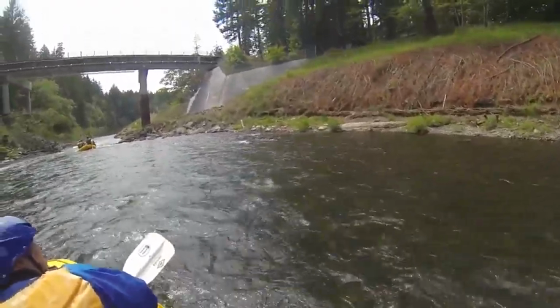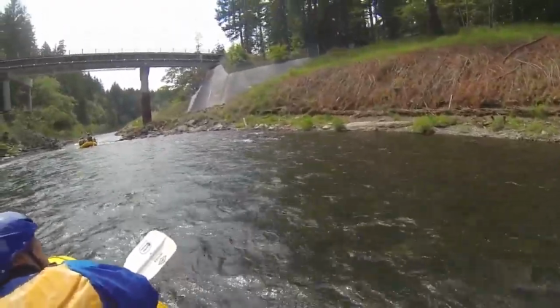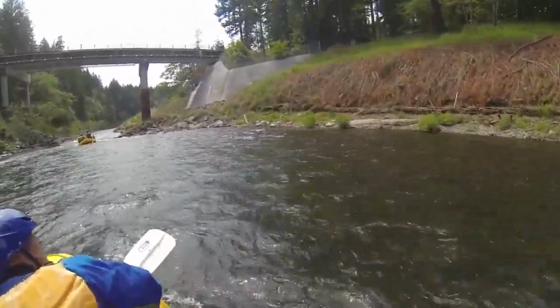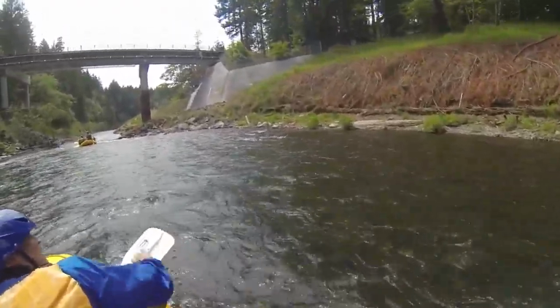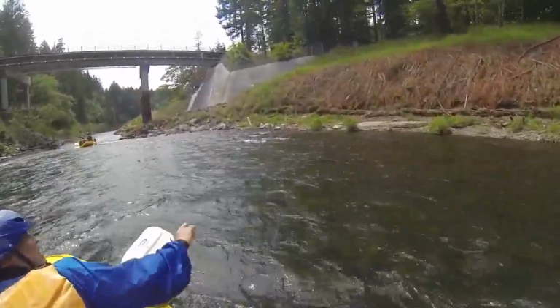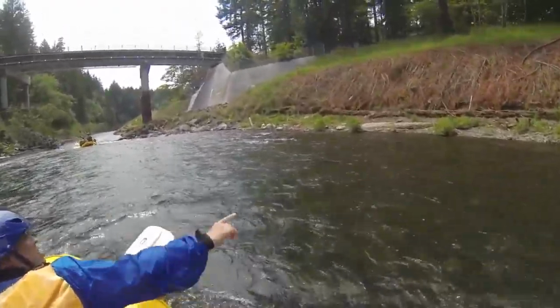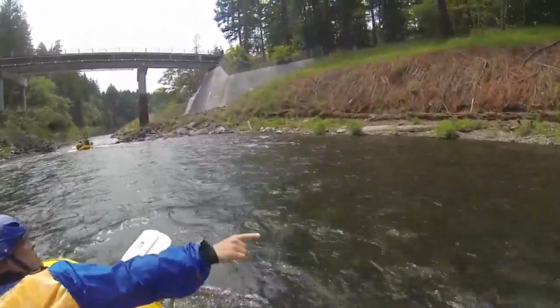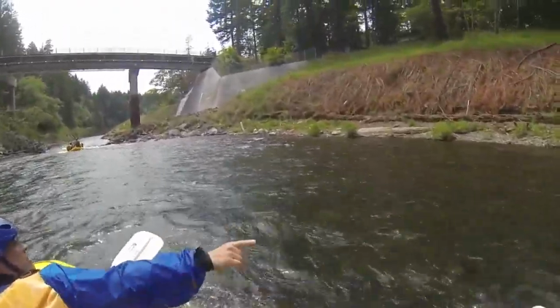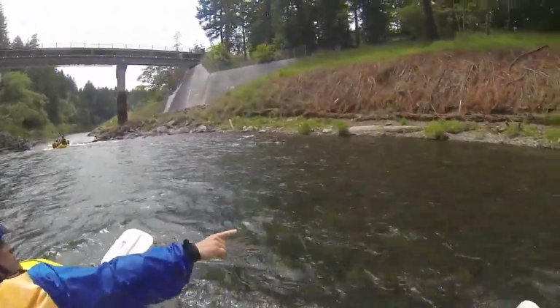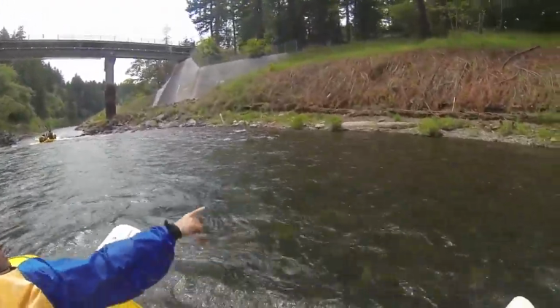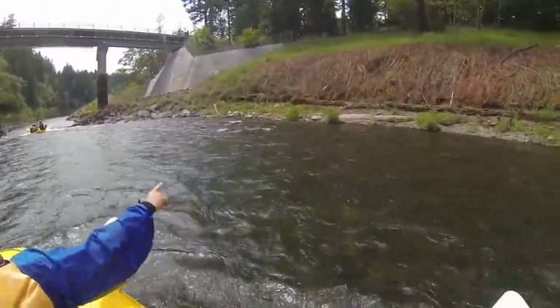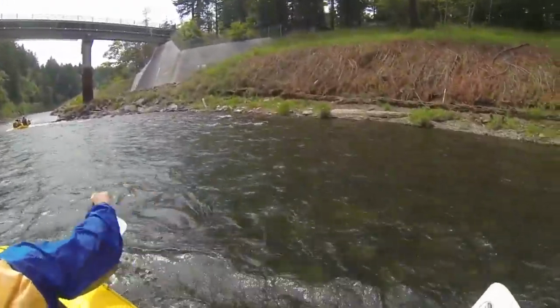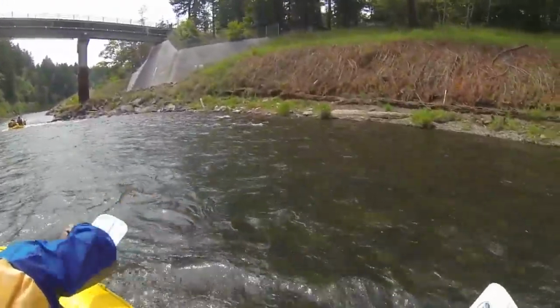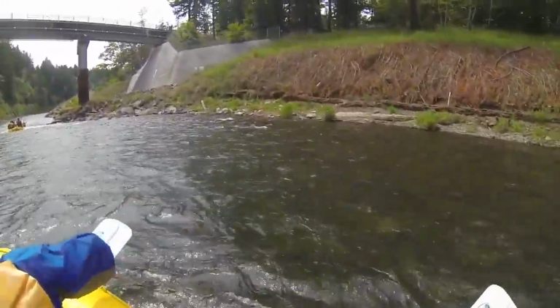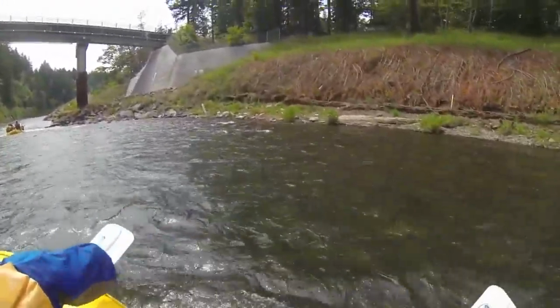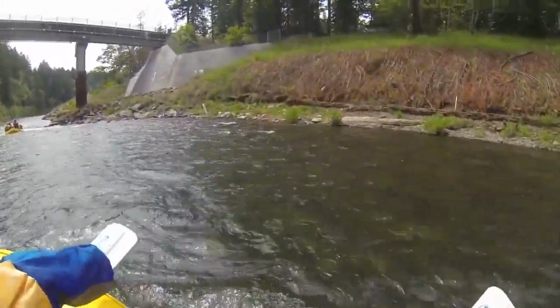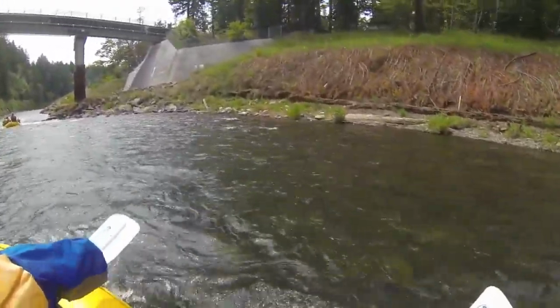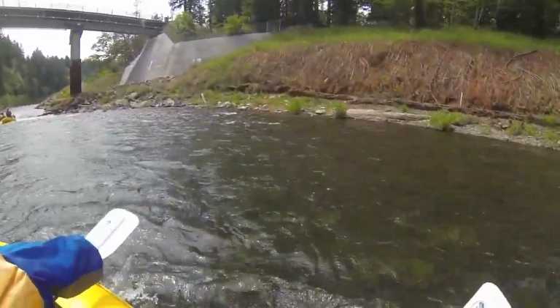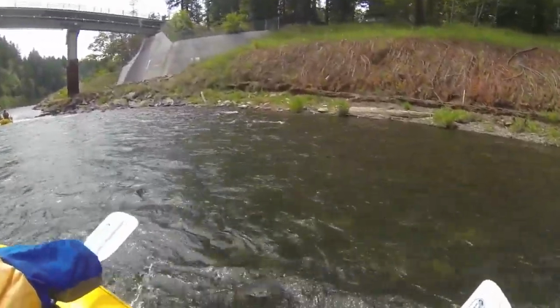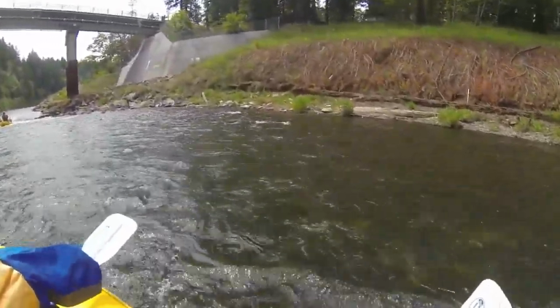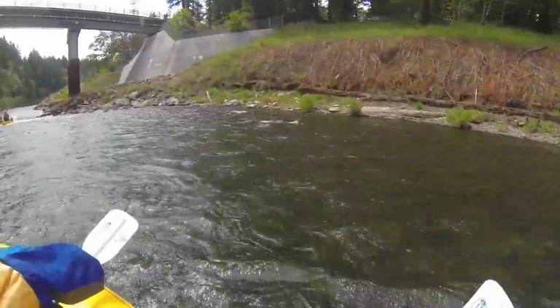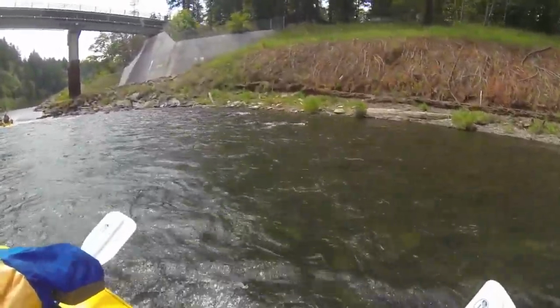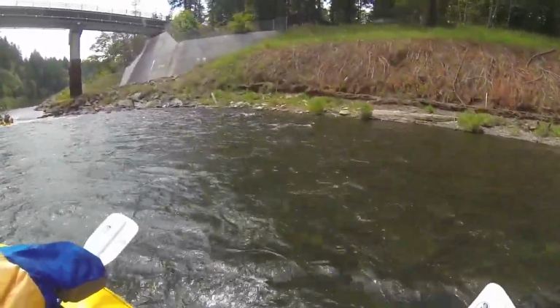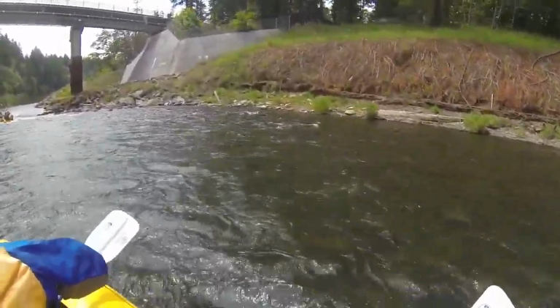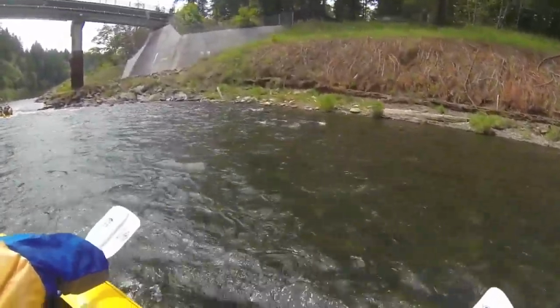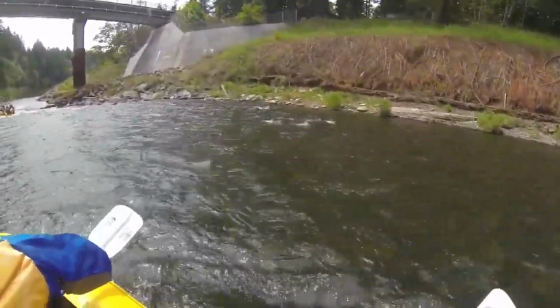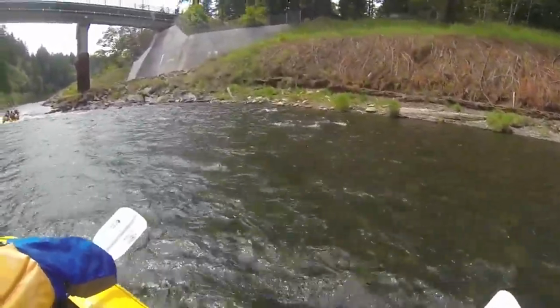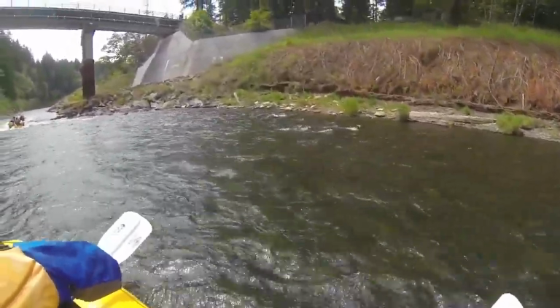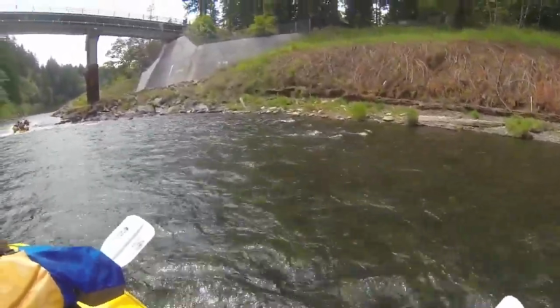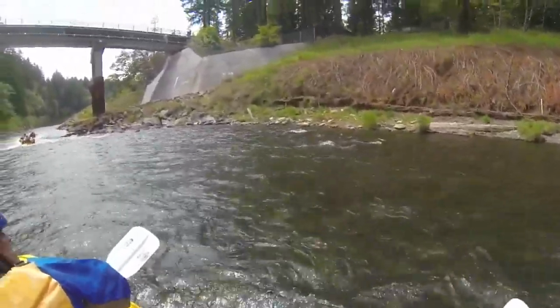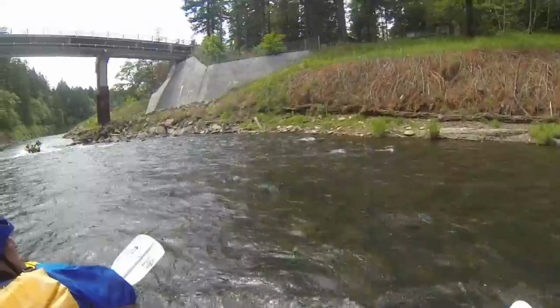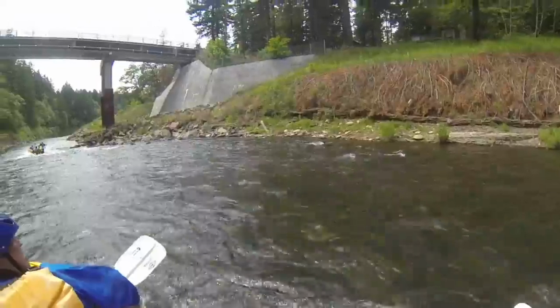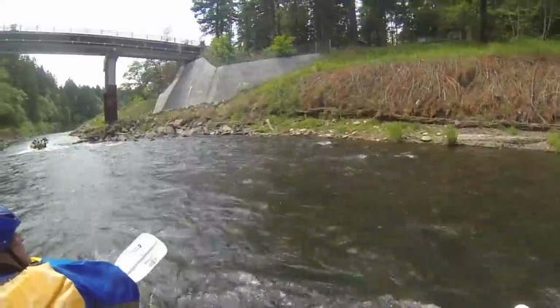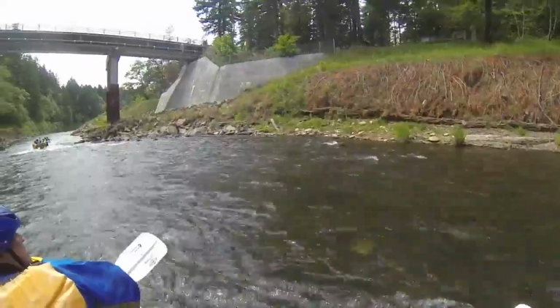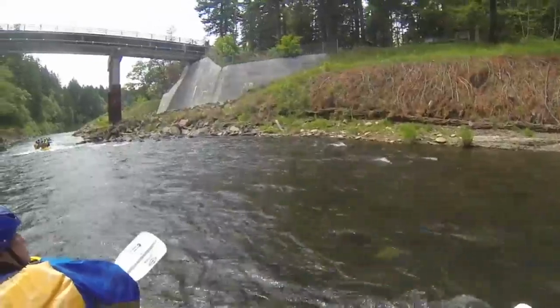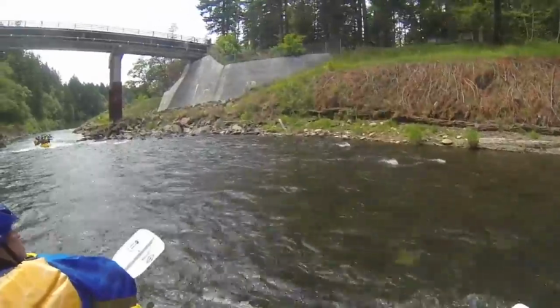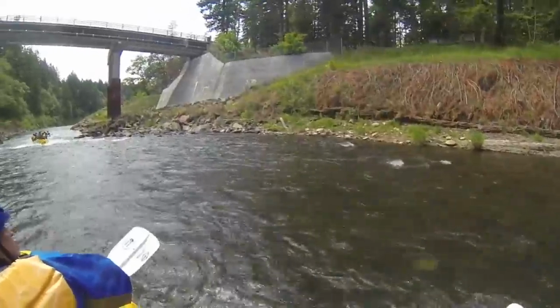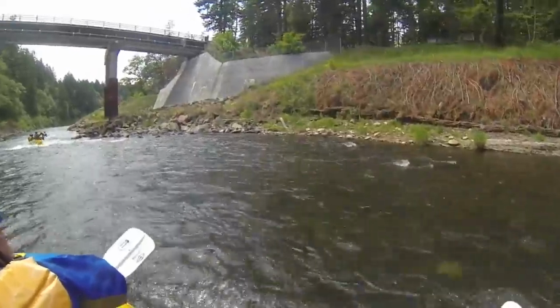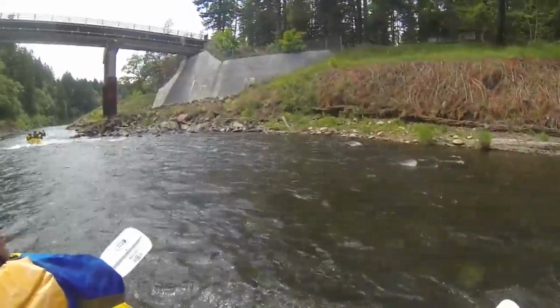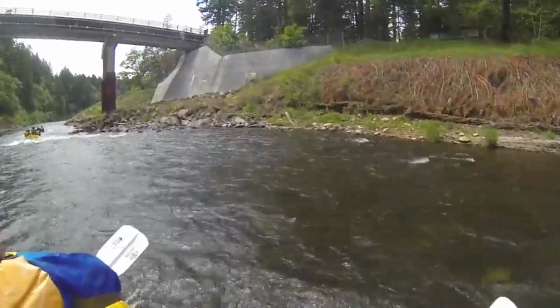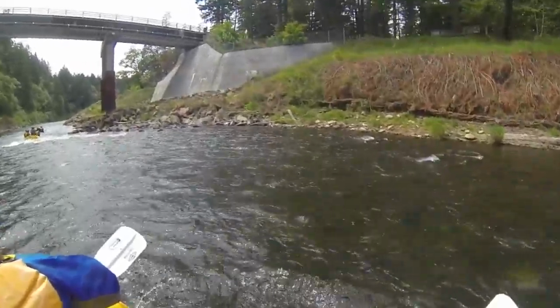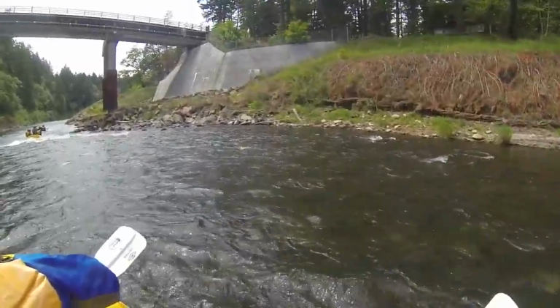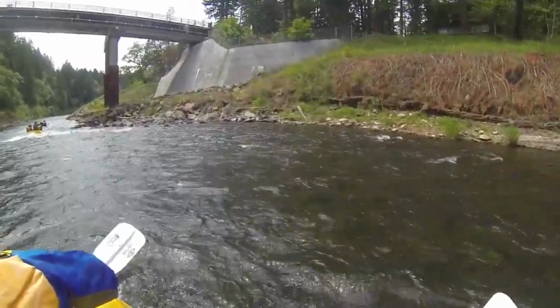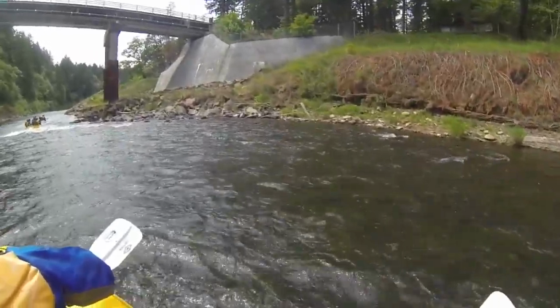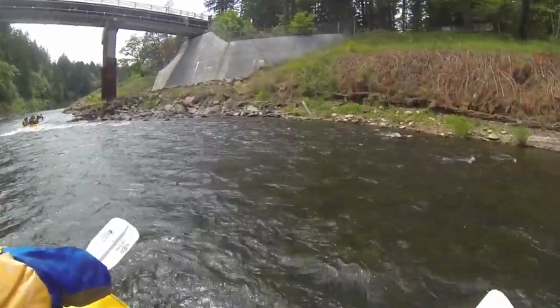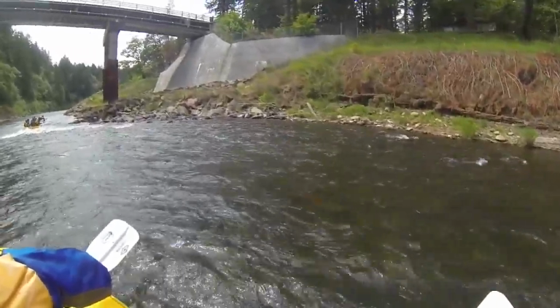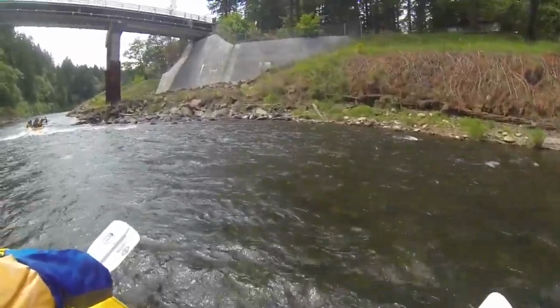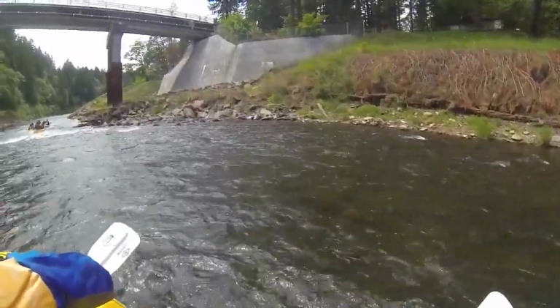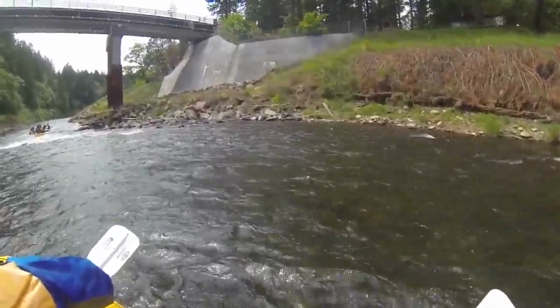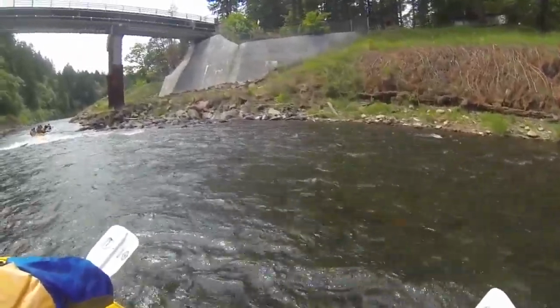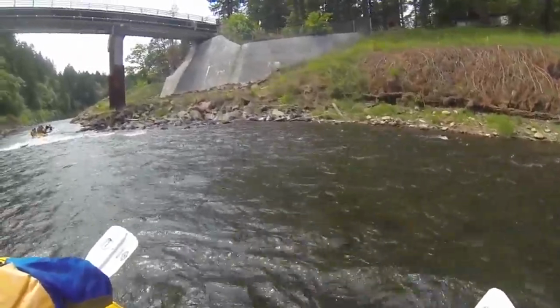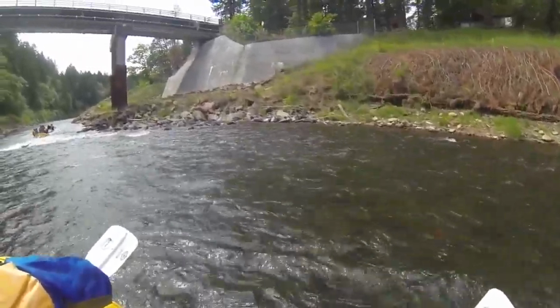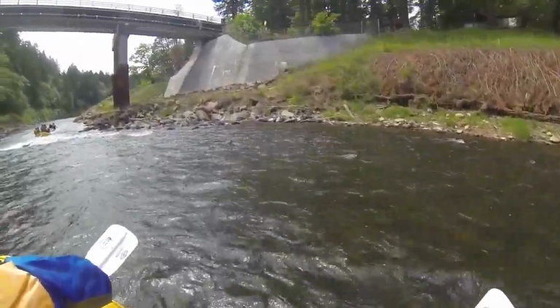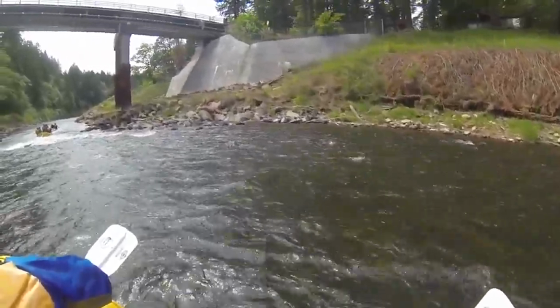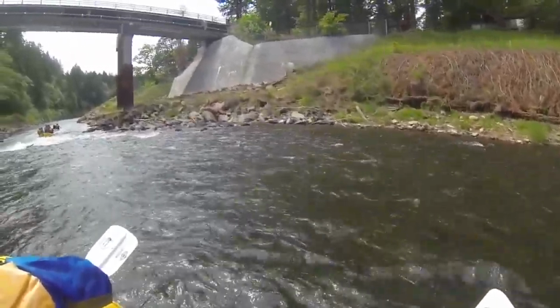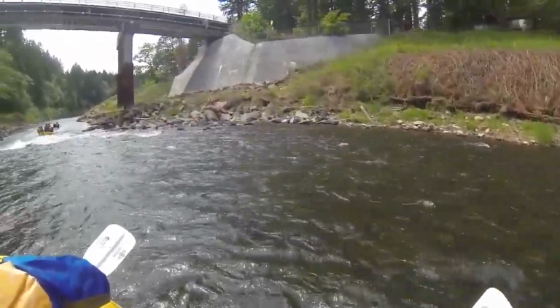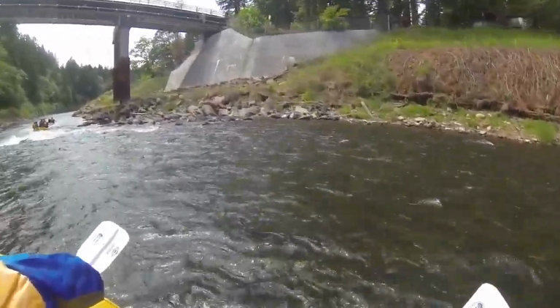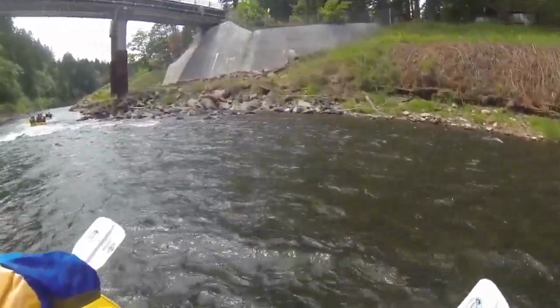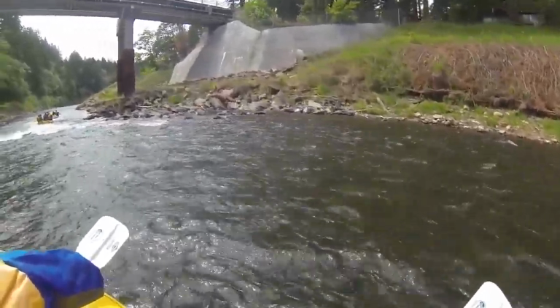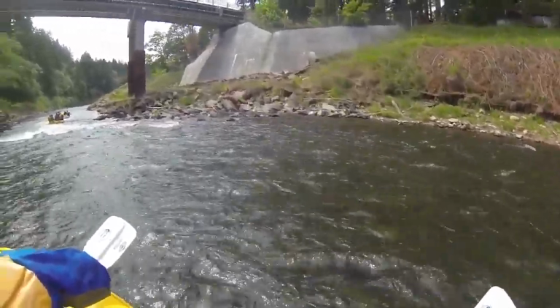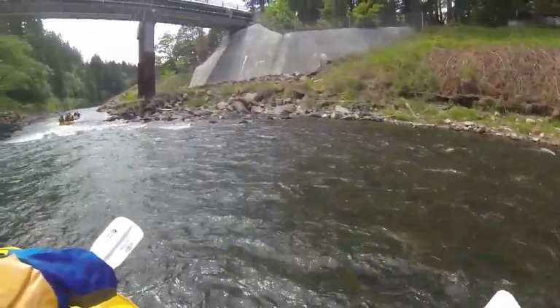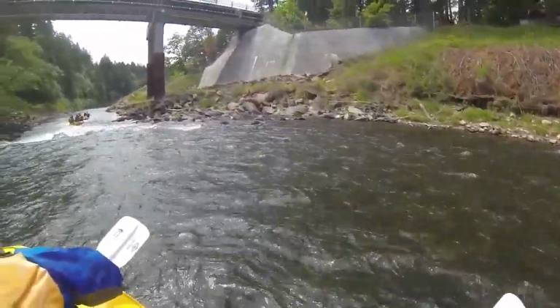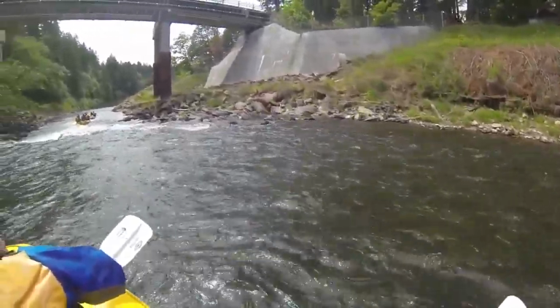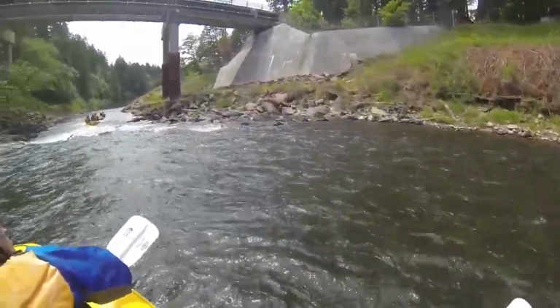They've got all this material placed so it'll rot and work into the soil. This is all to help fight erosion, but the bank's a little too steep.